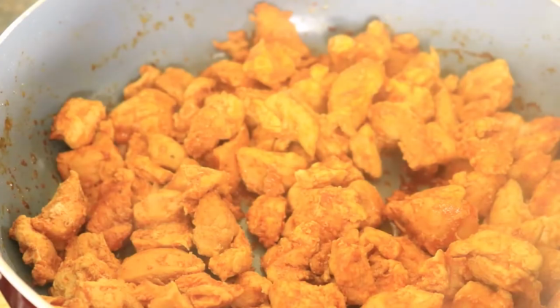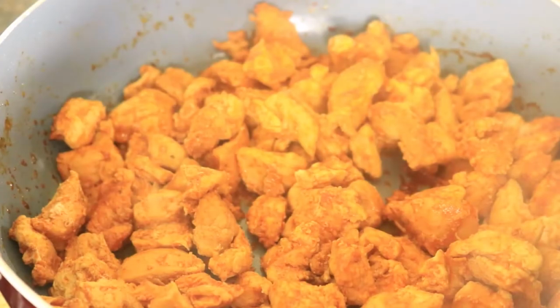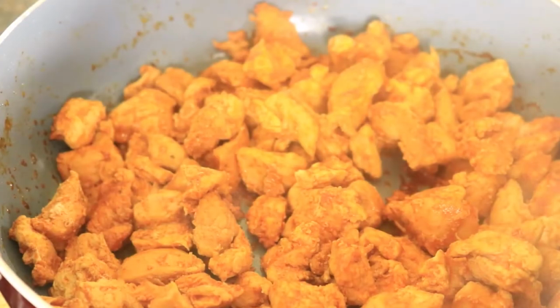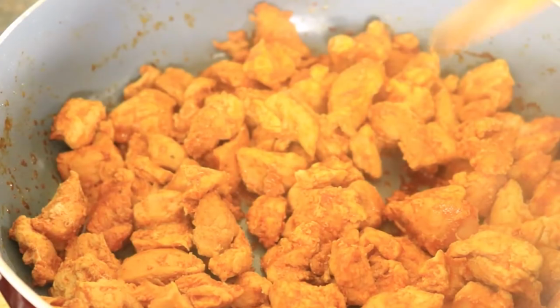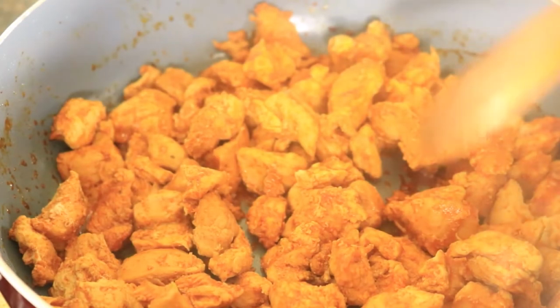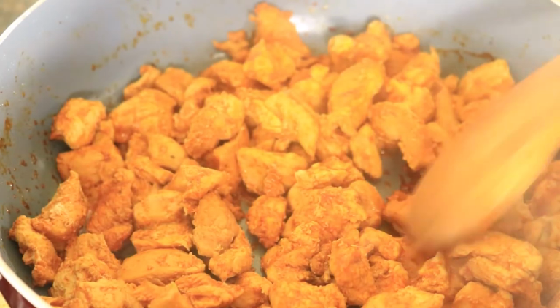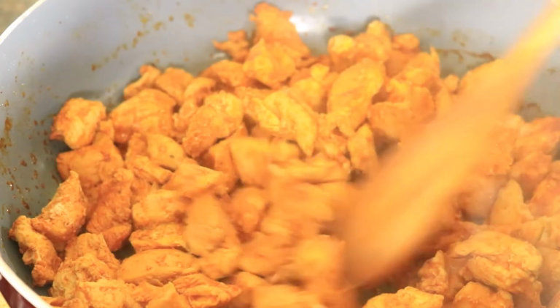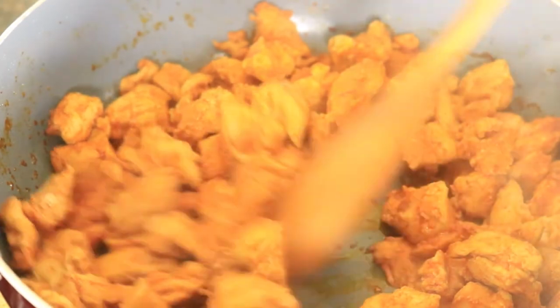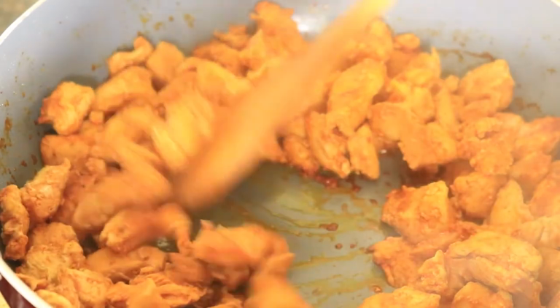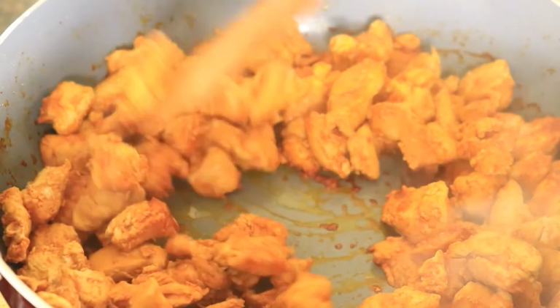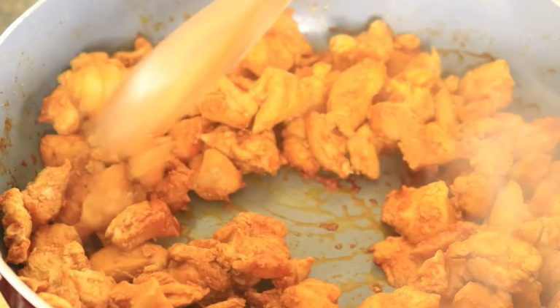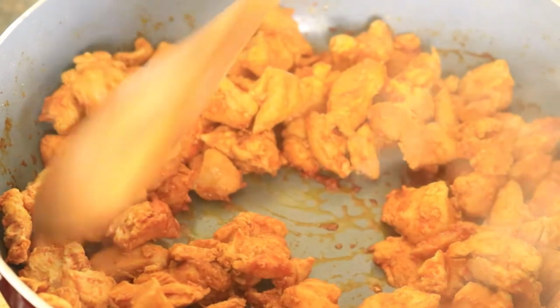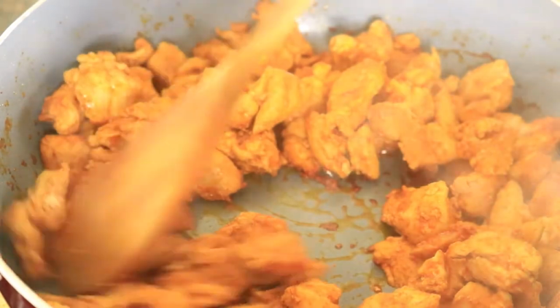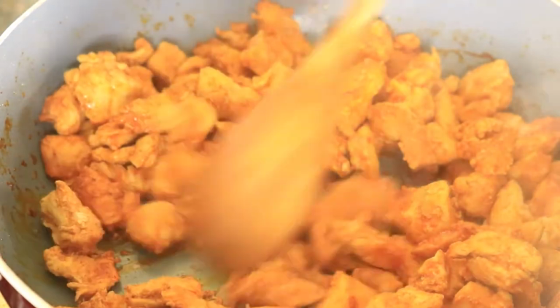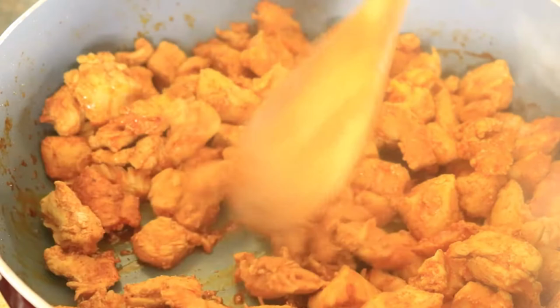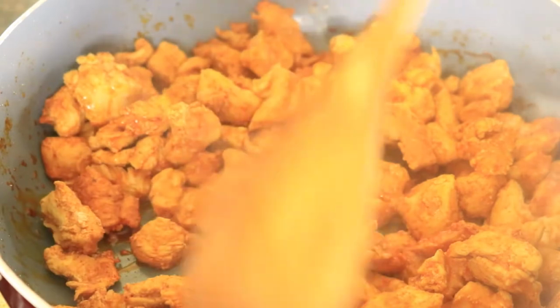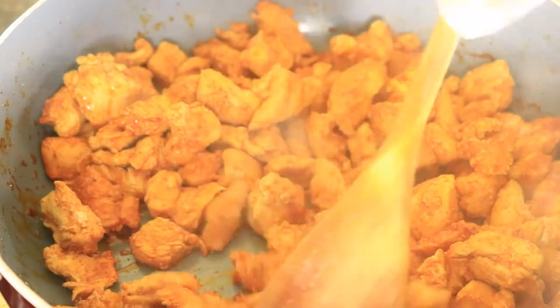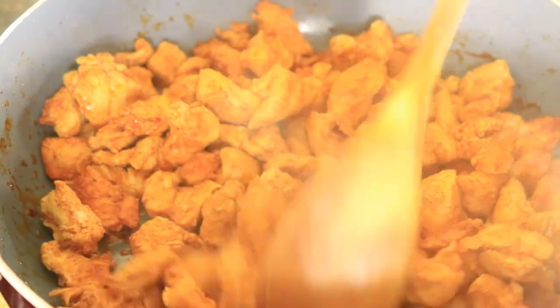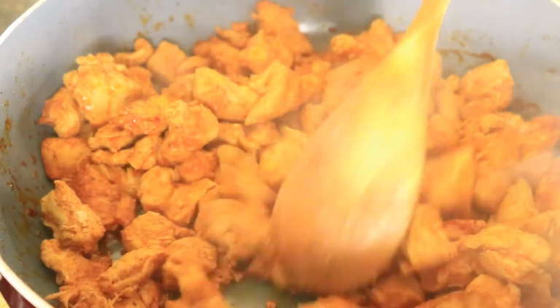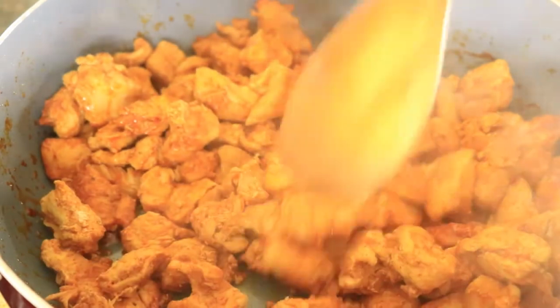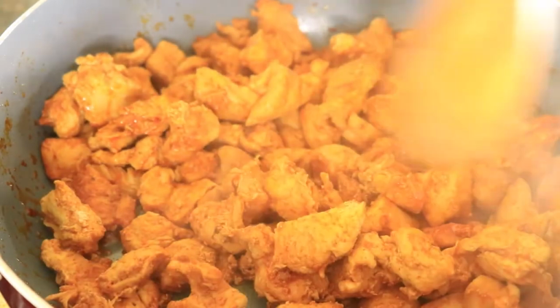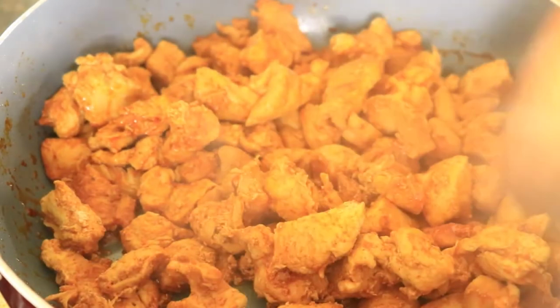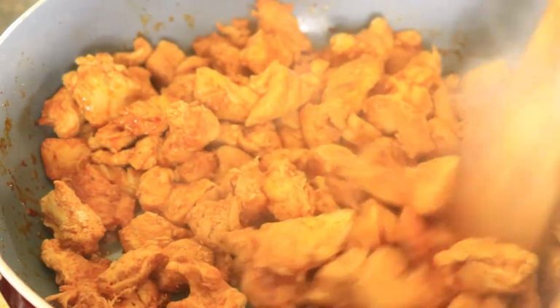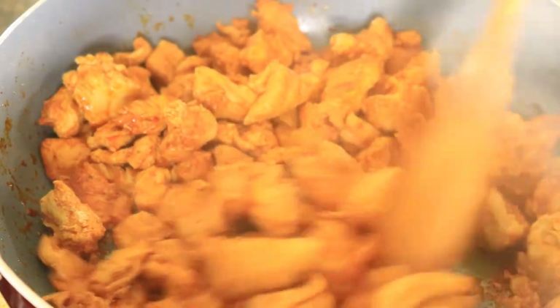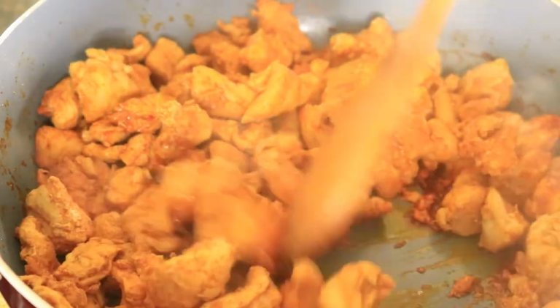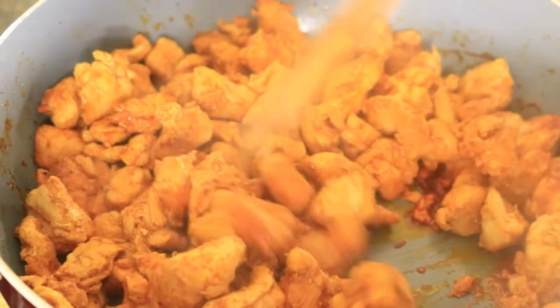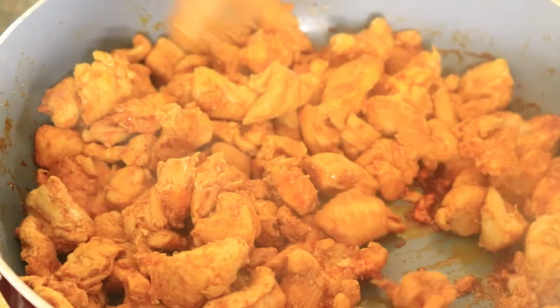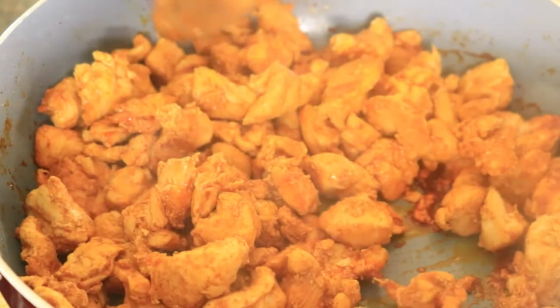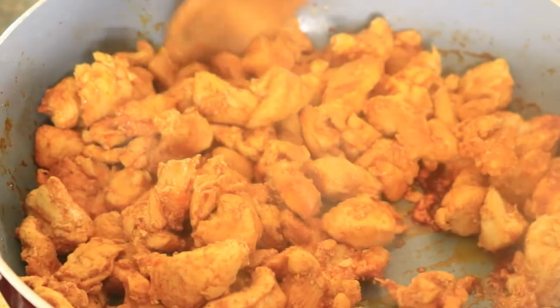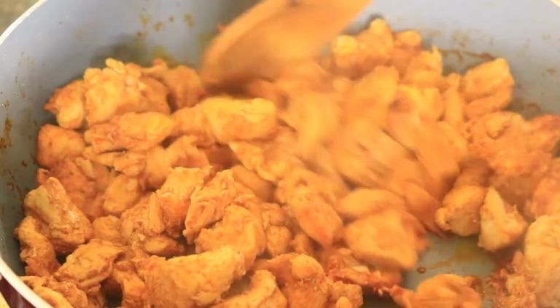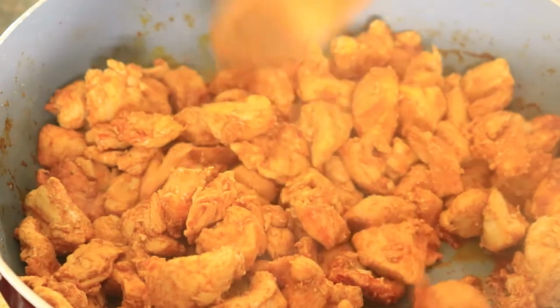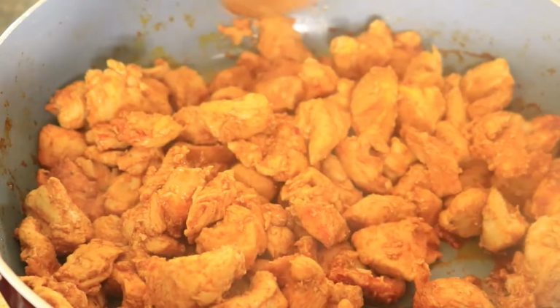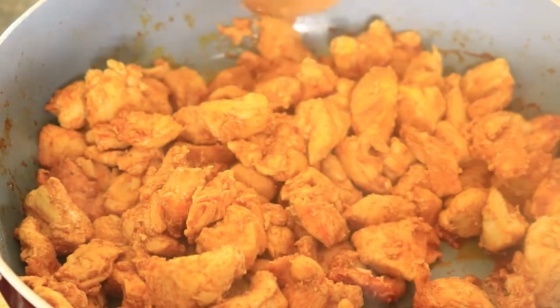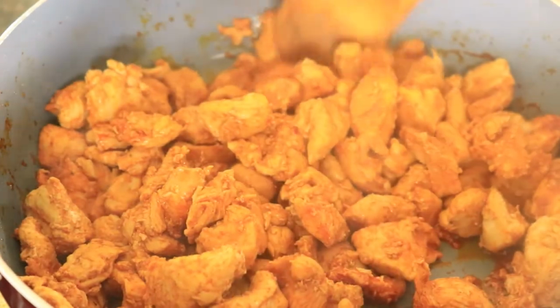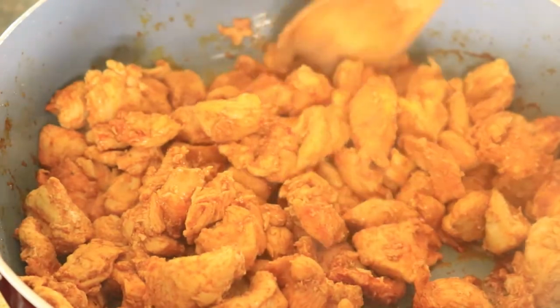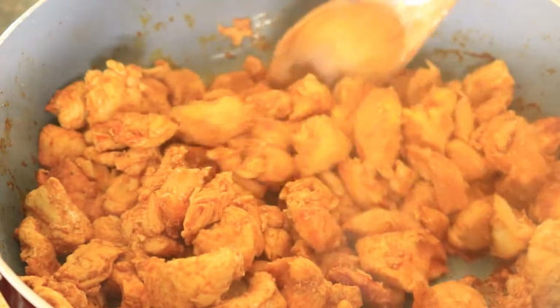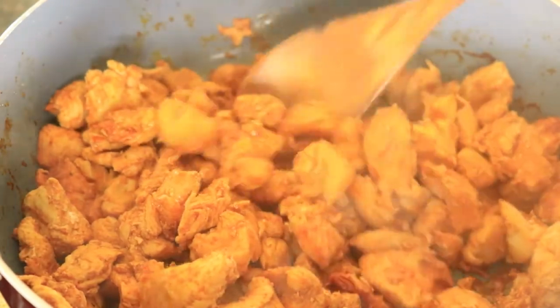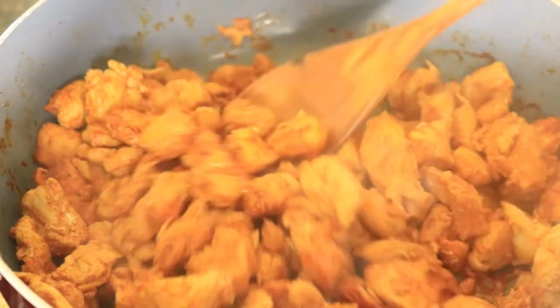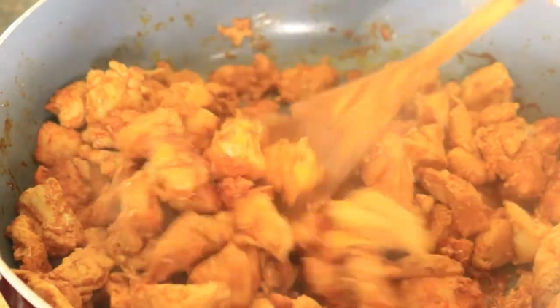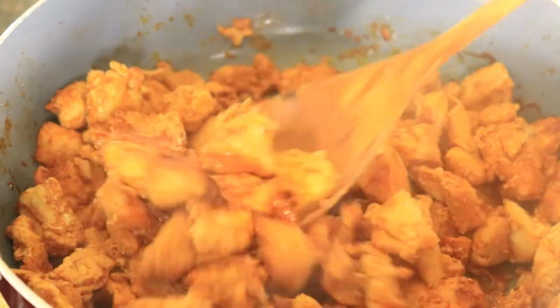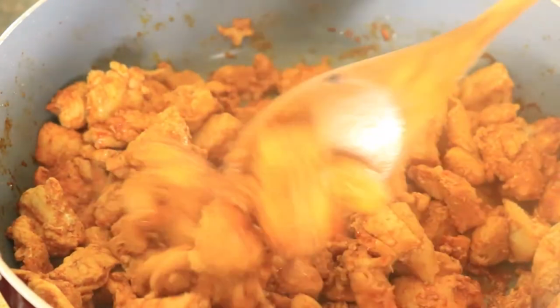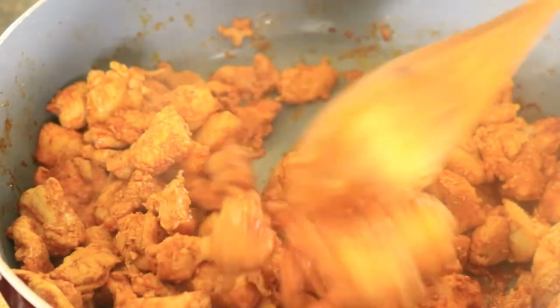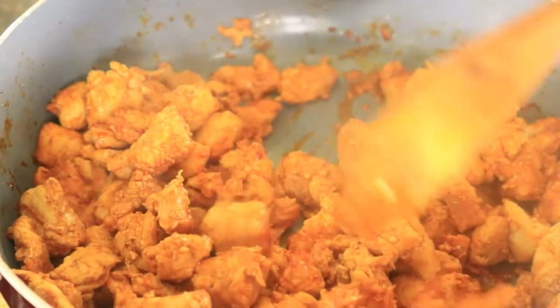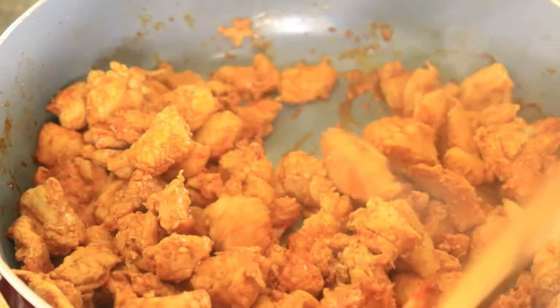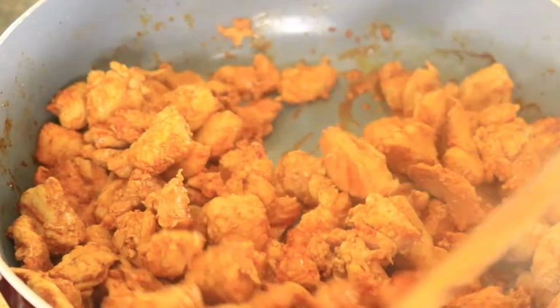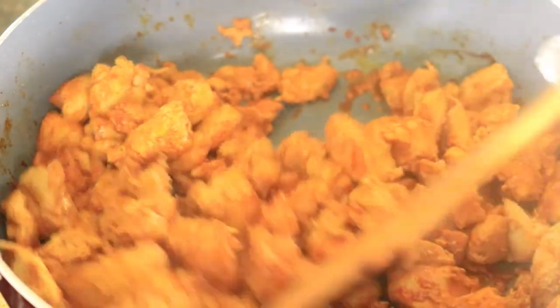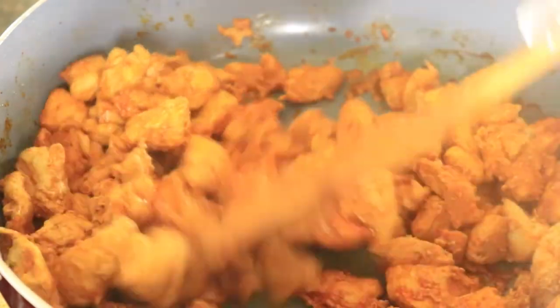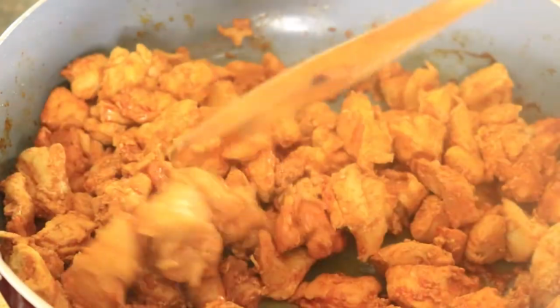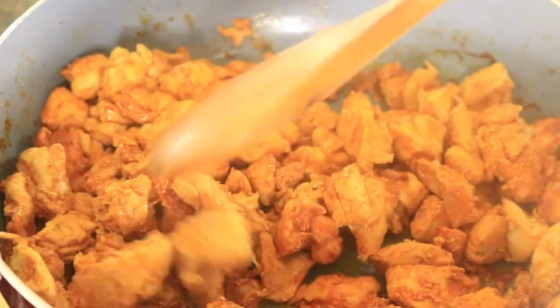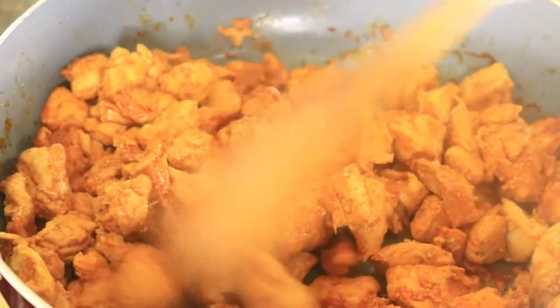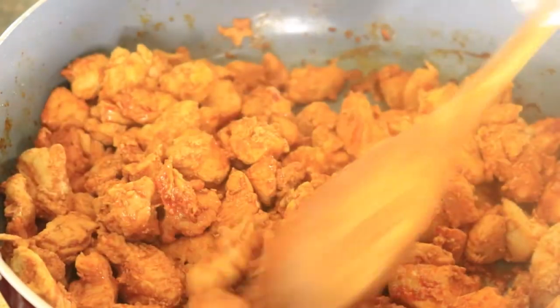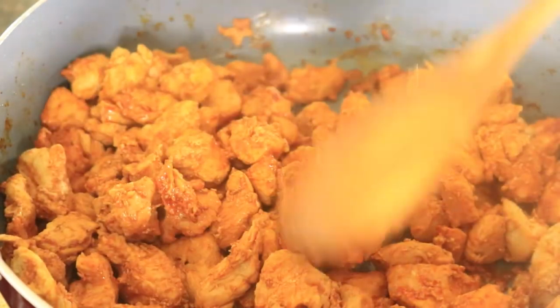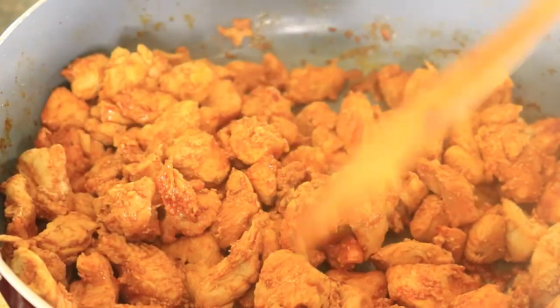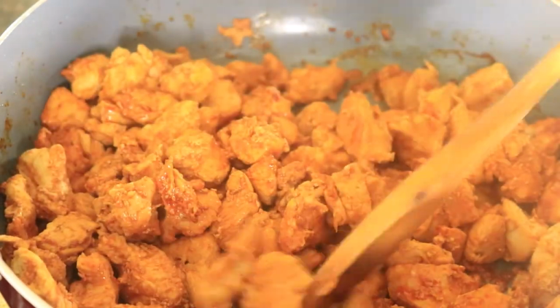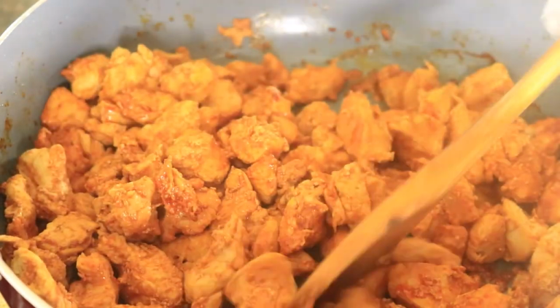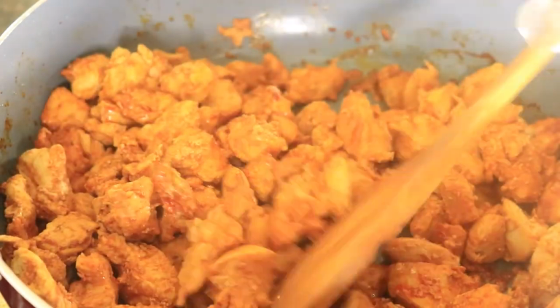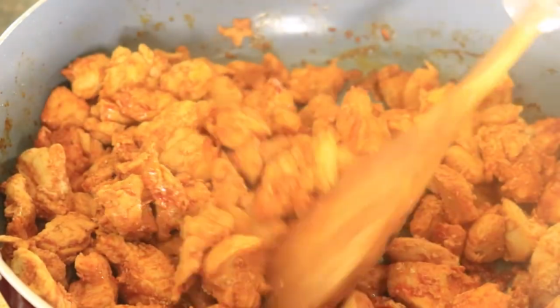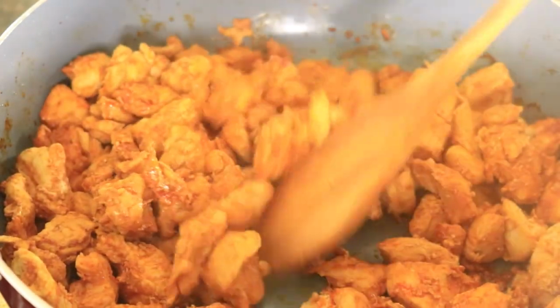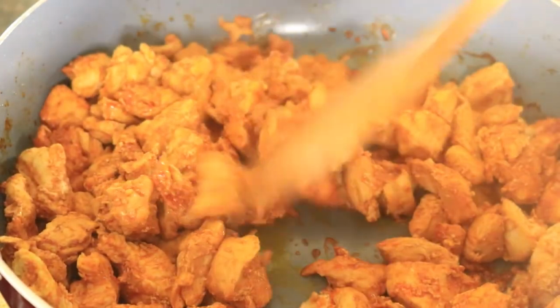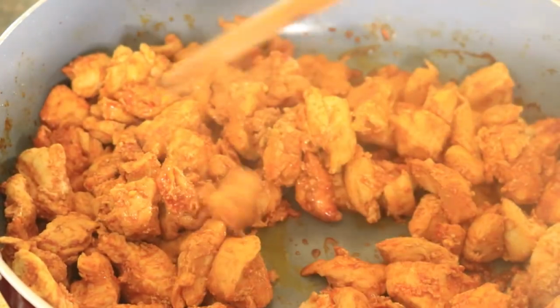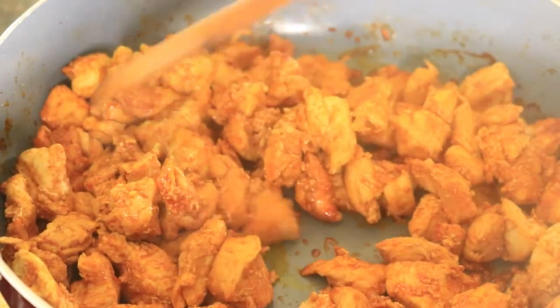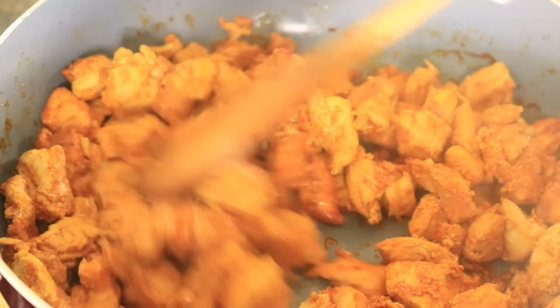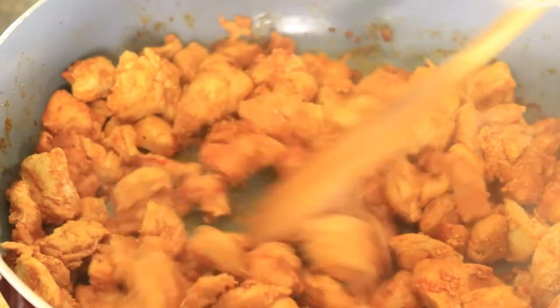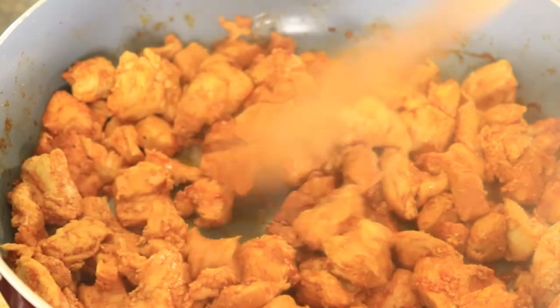Now the chicken is done. You want to turn off the heat and place the top back on the skillet and set it to the side to keep the meat warm.